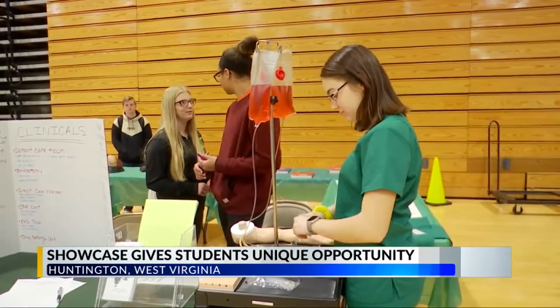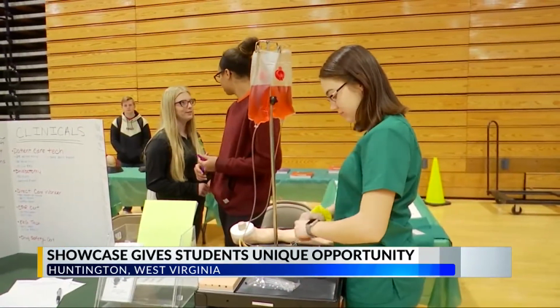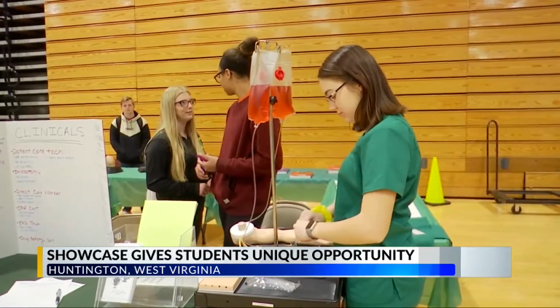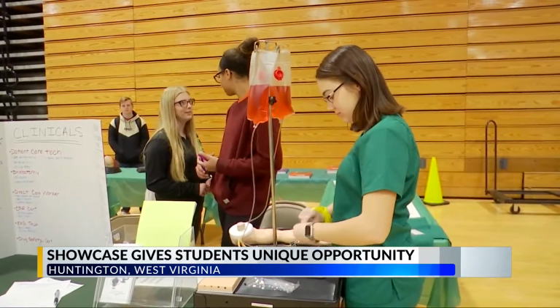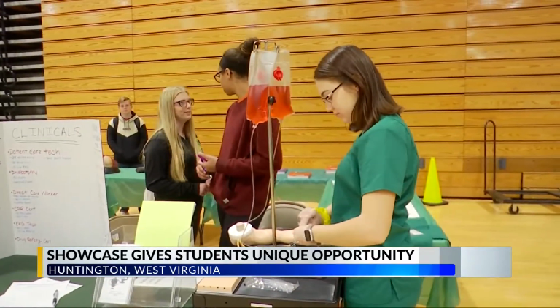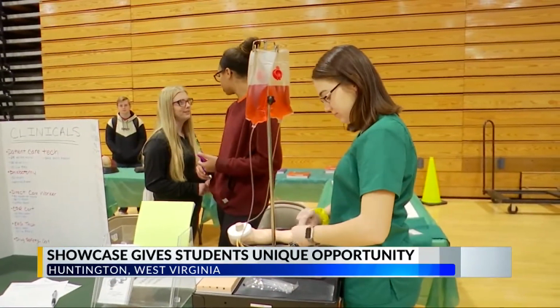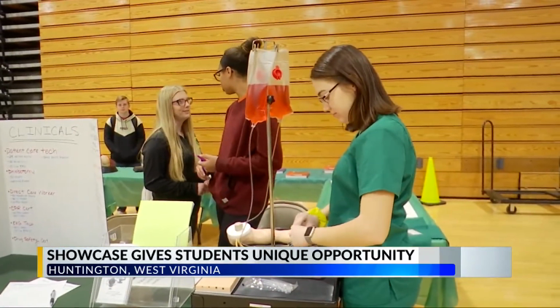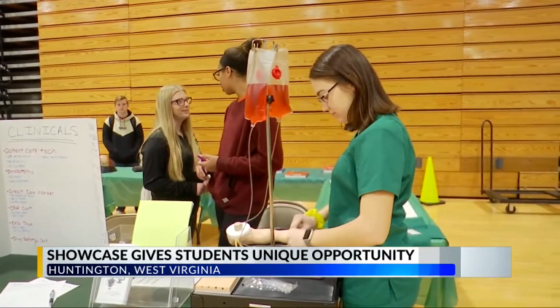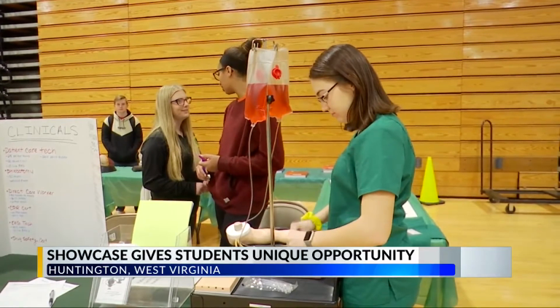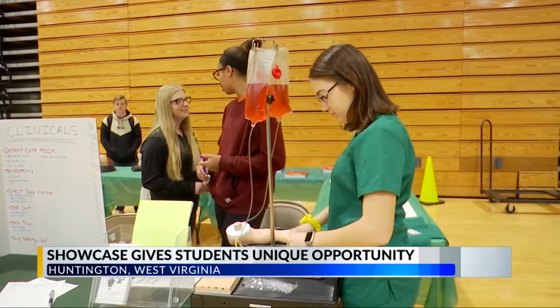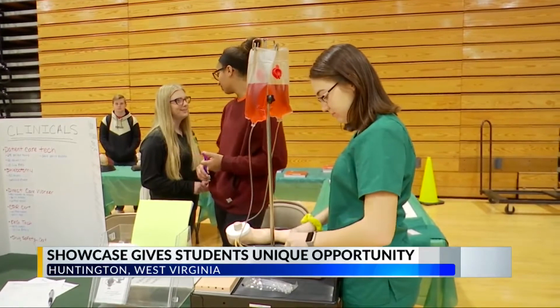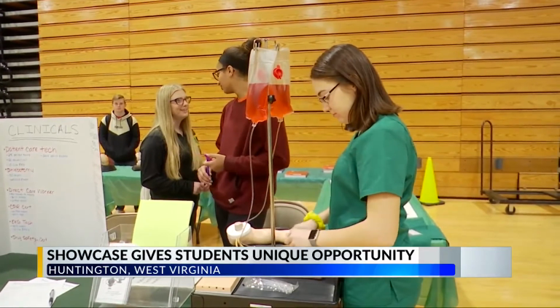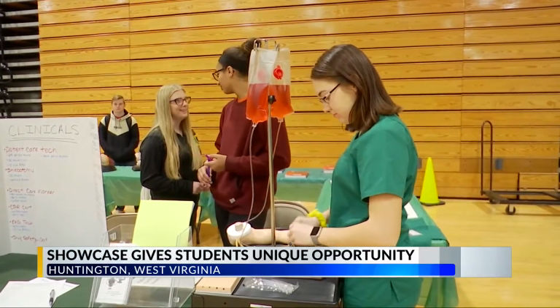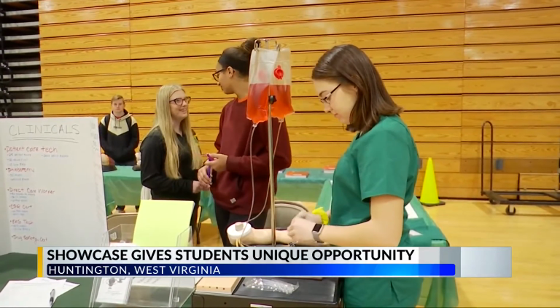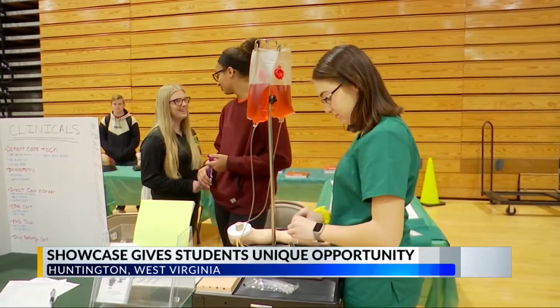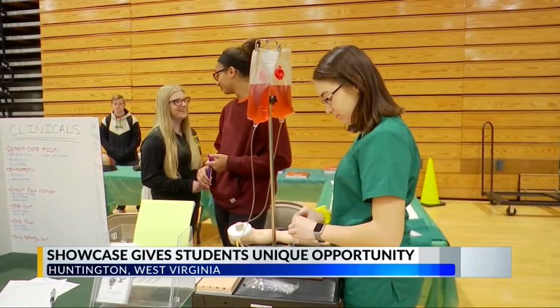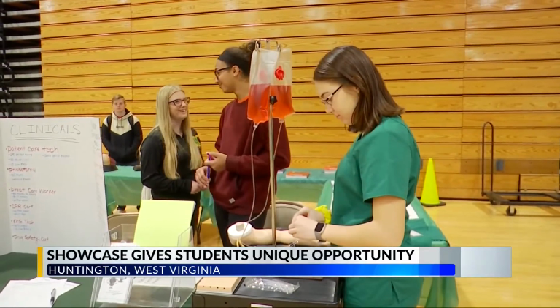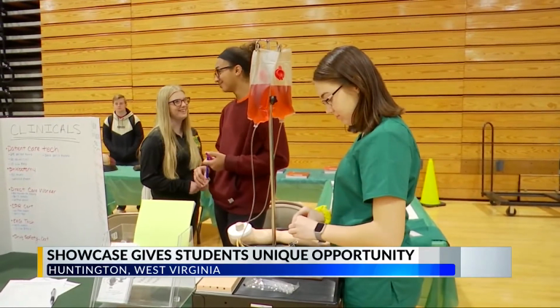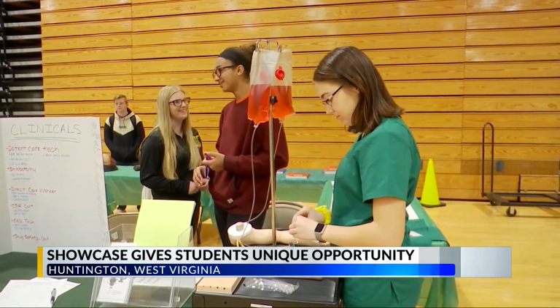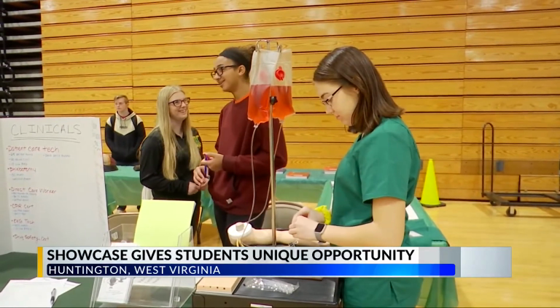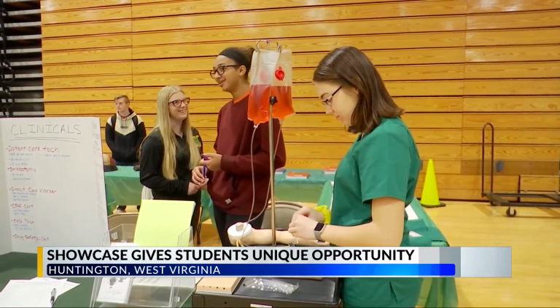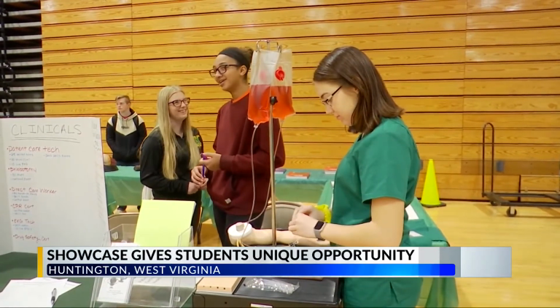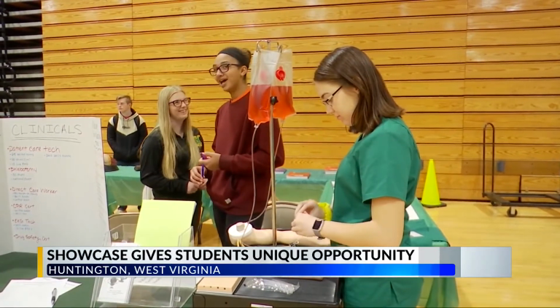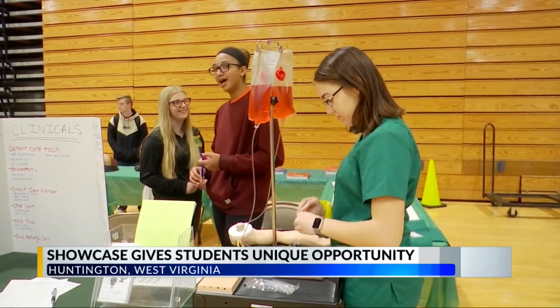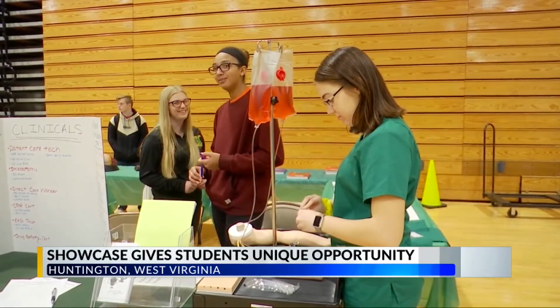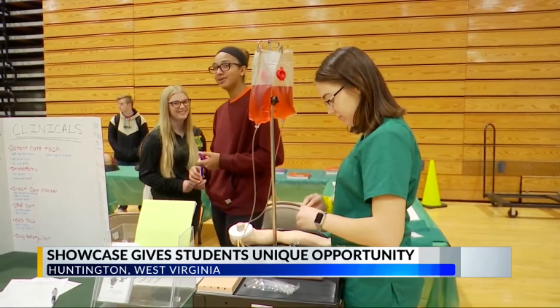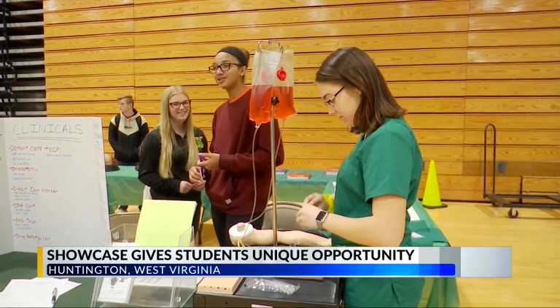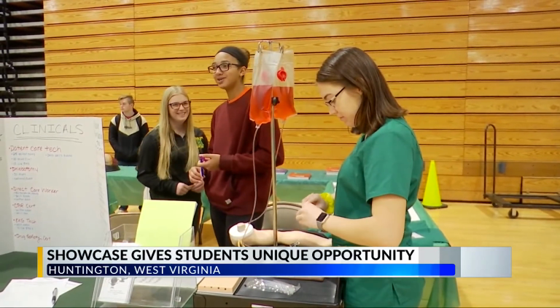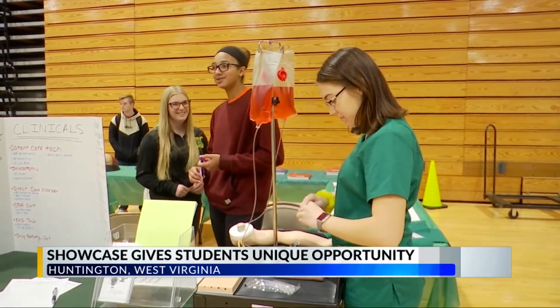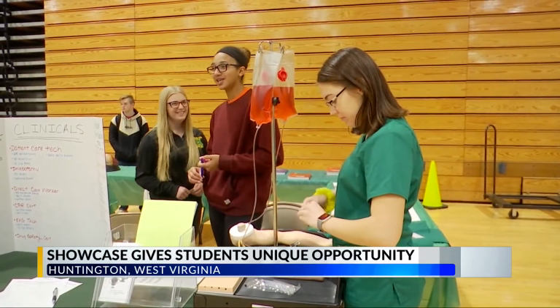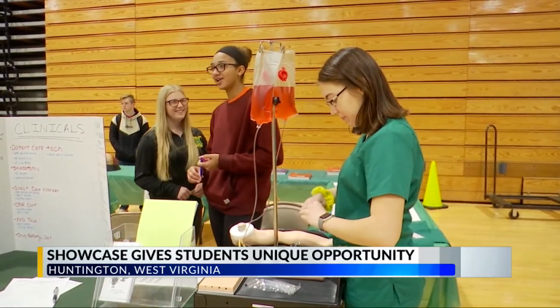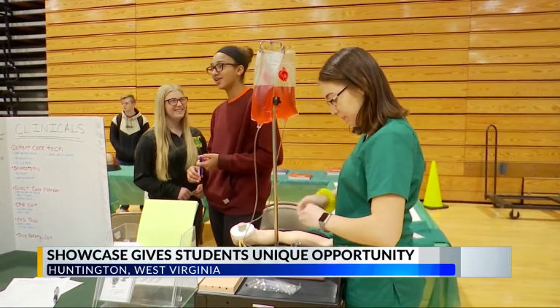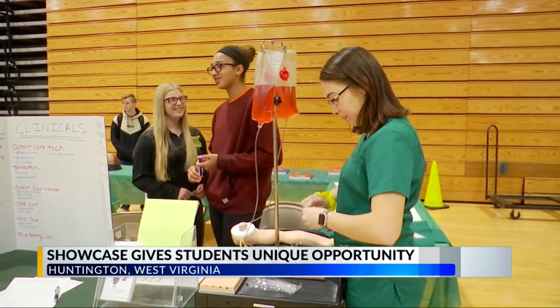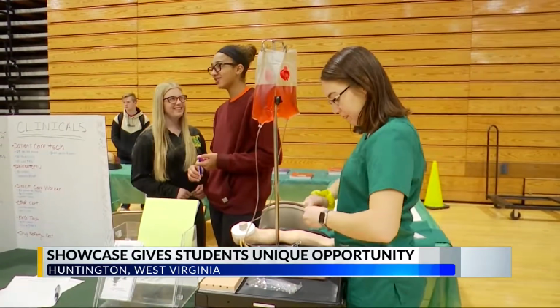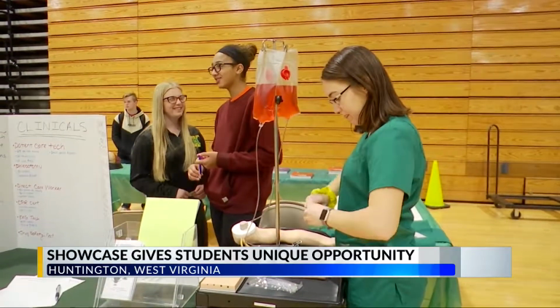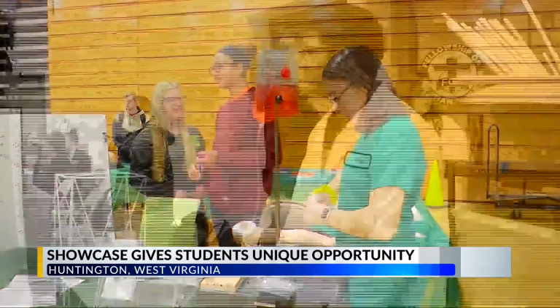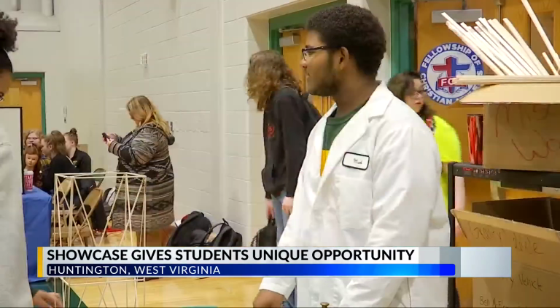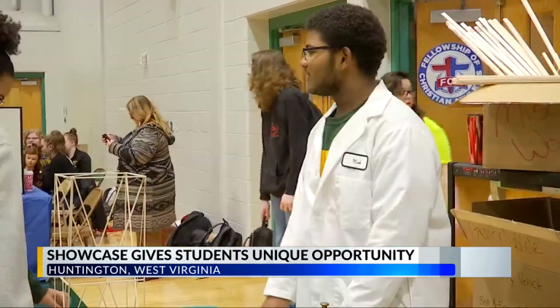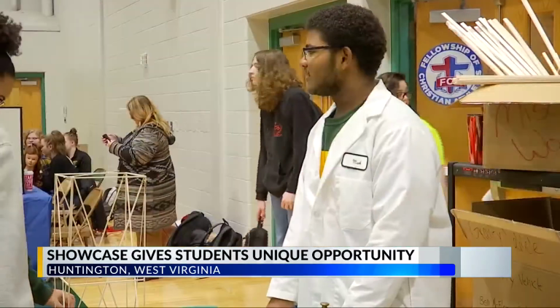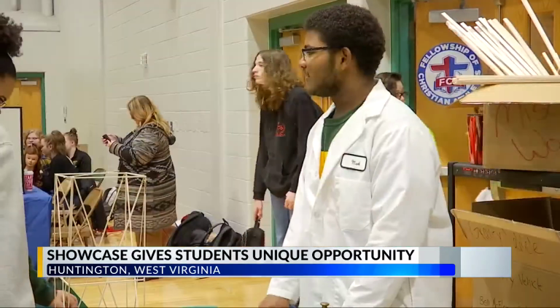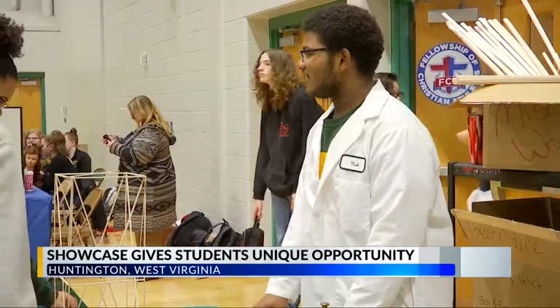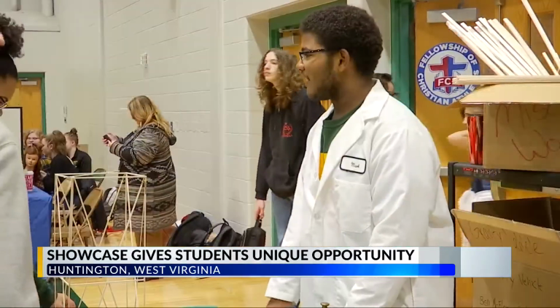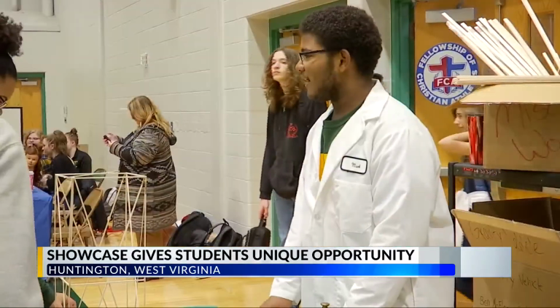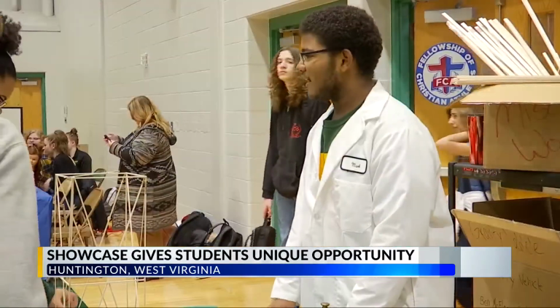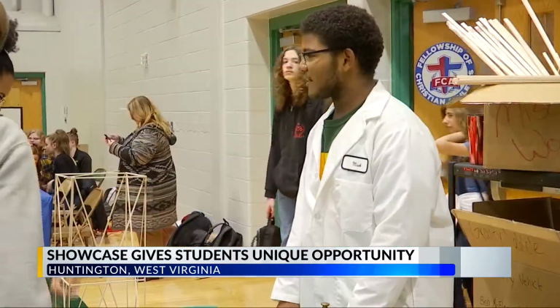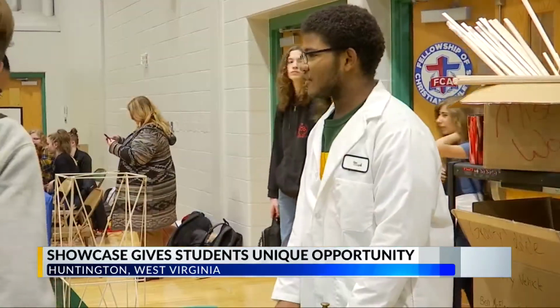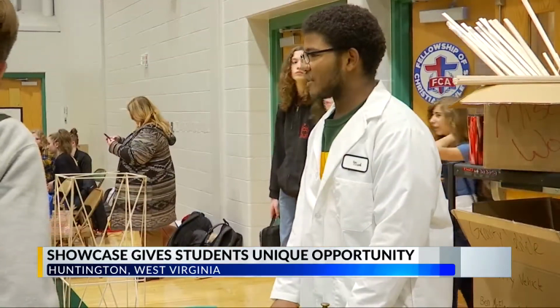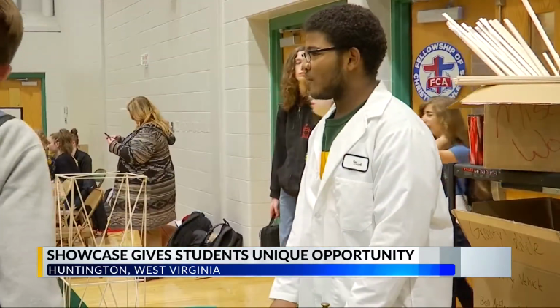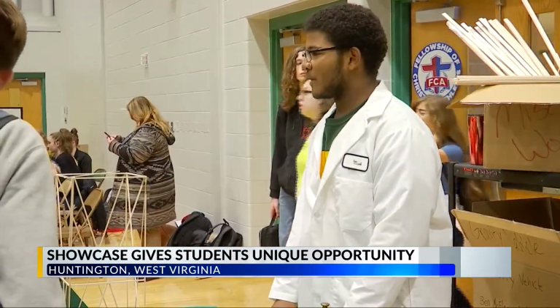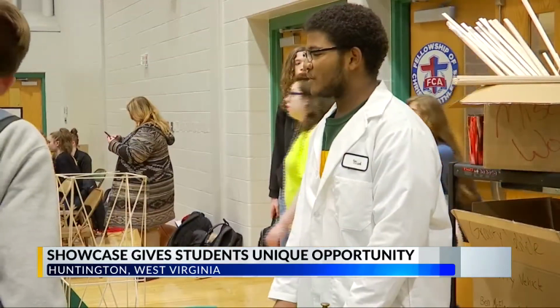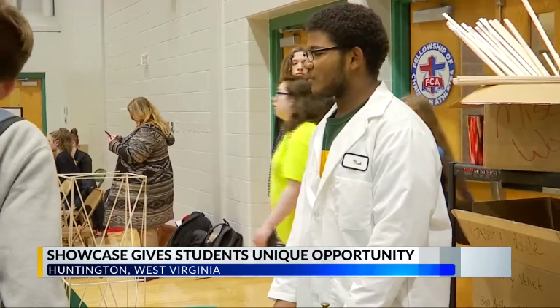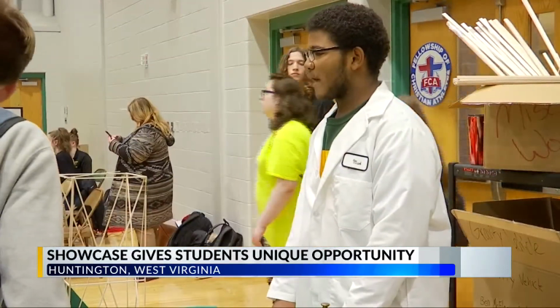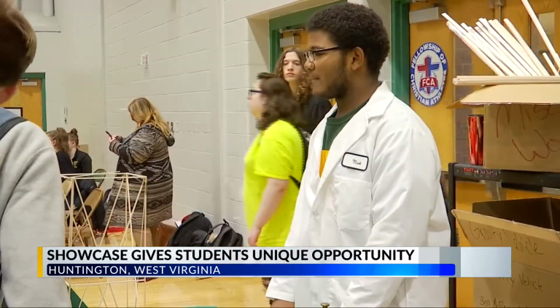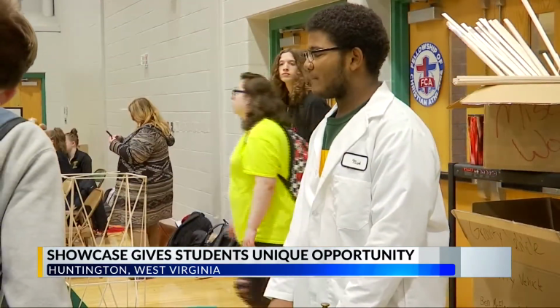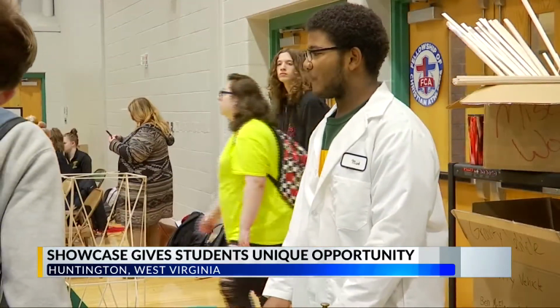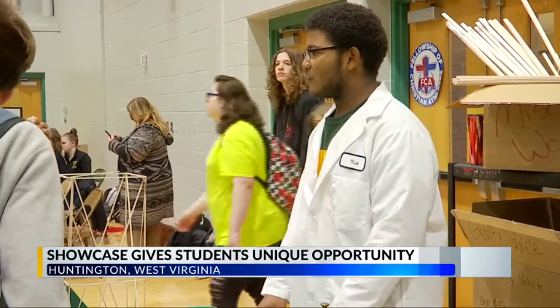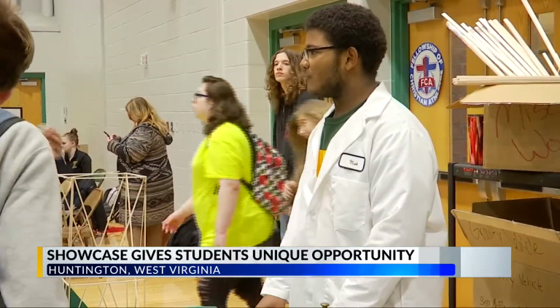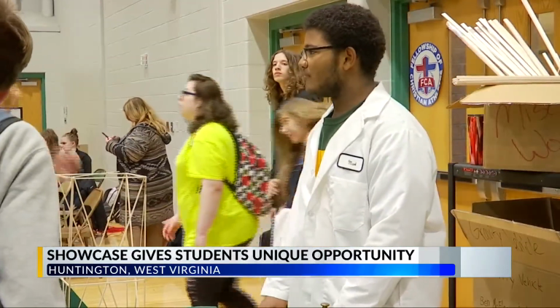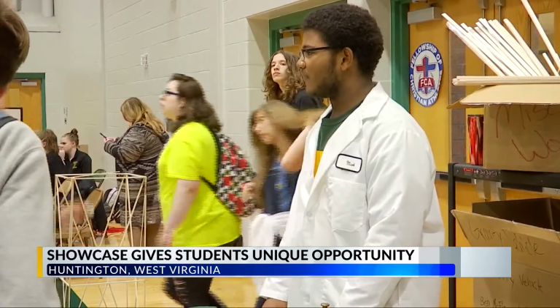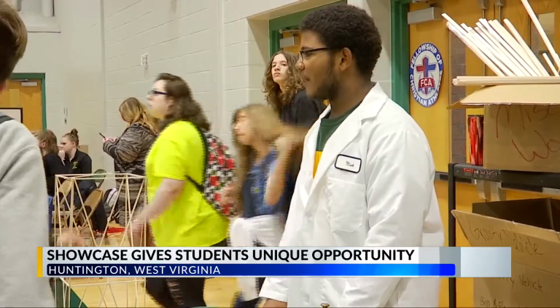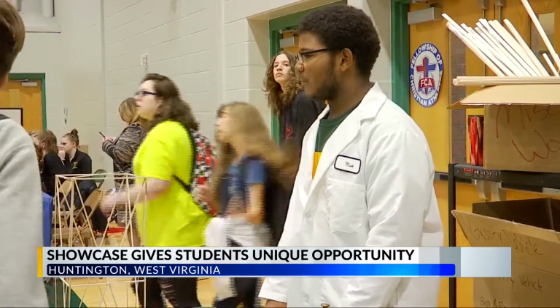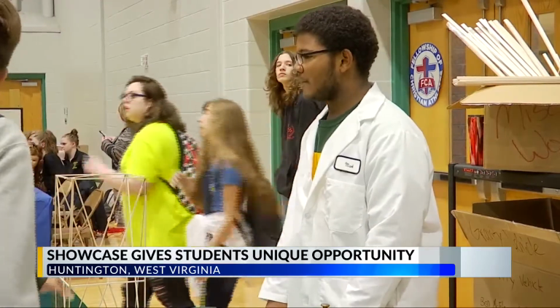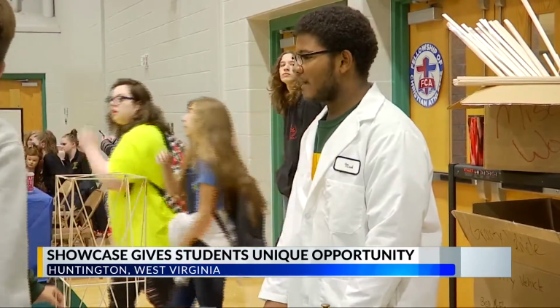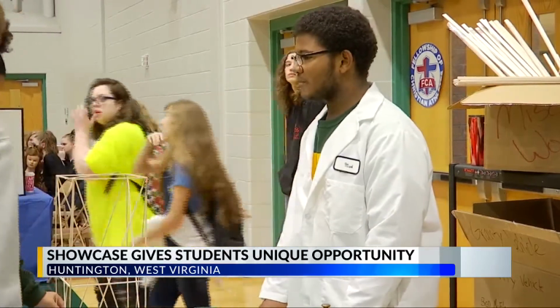The goal is to get students thinking about their future as they come into high school, rather than wait until they're on their way out.